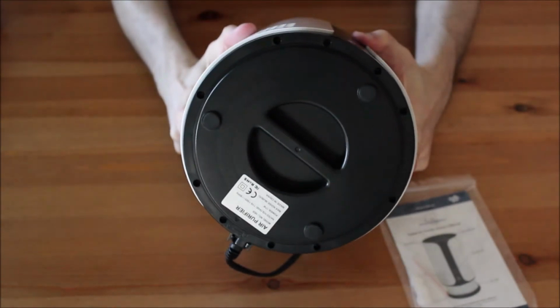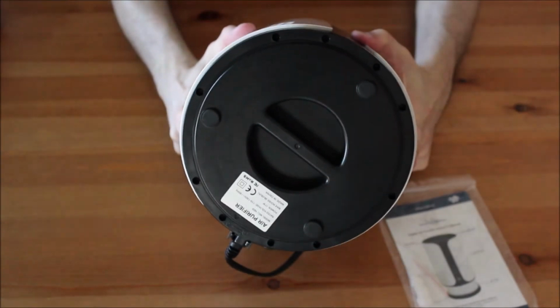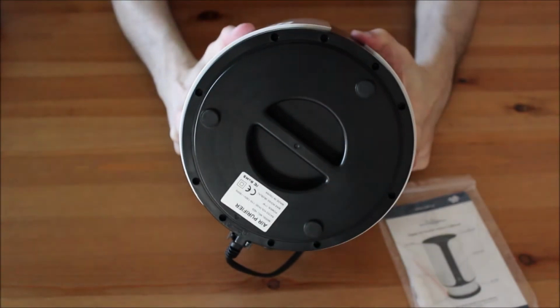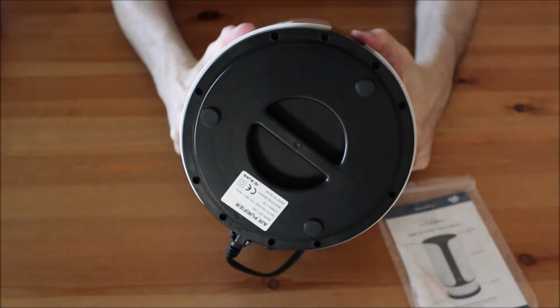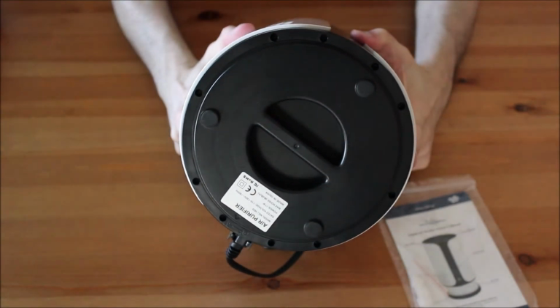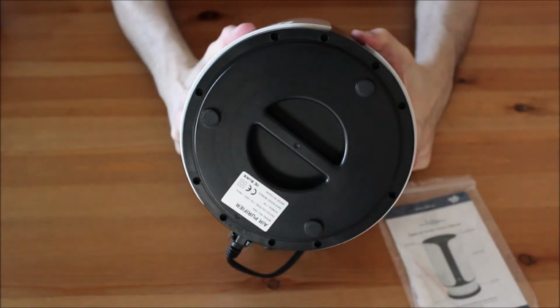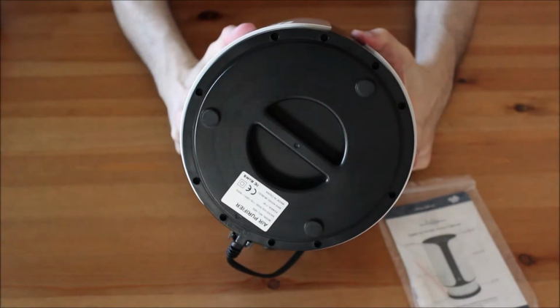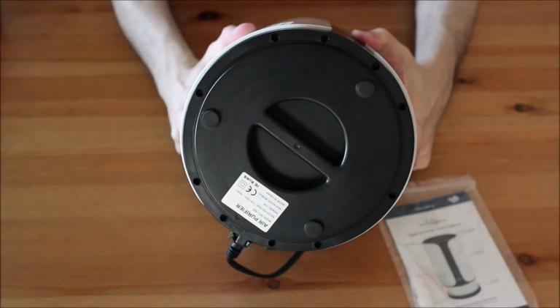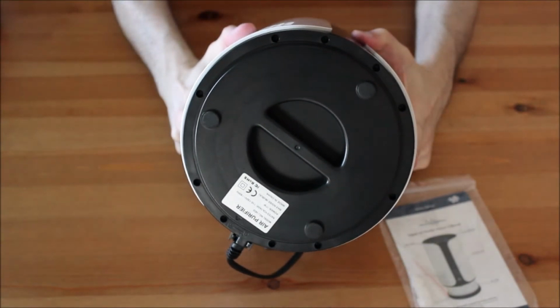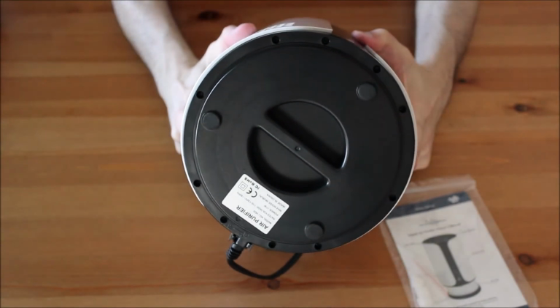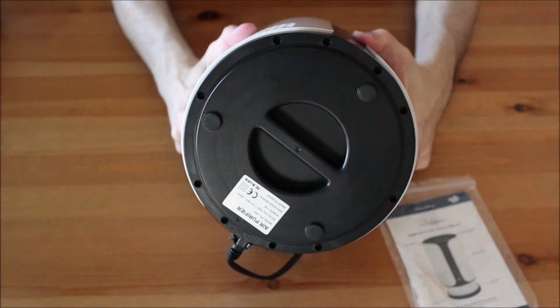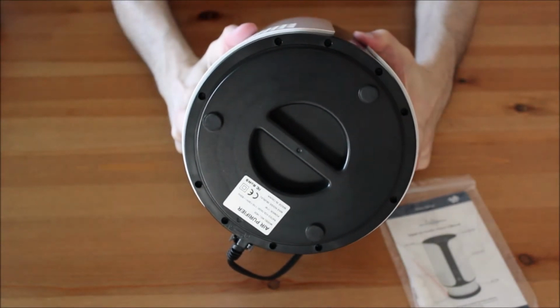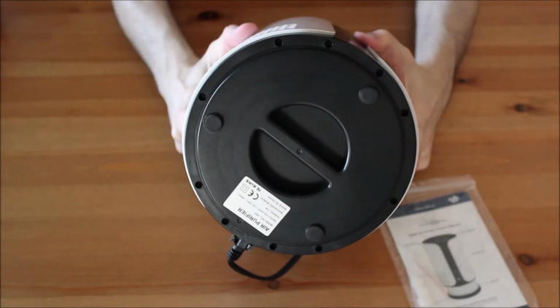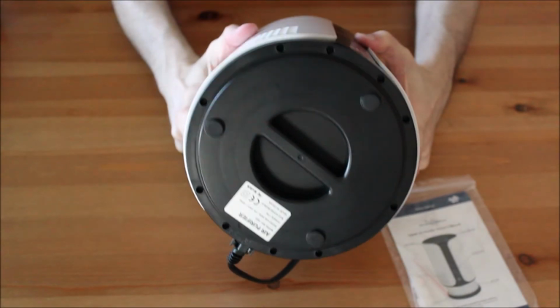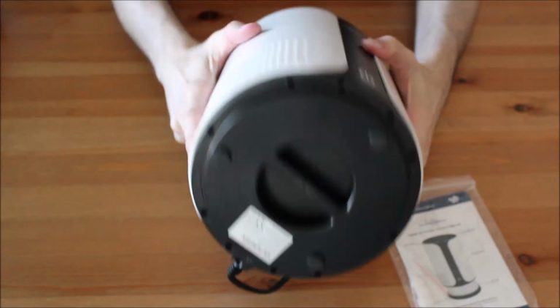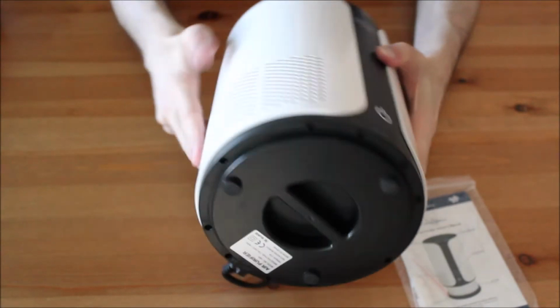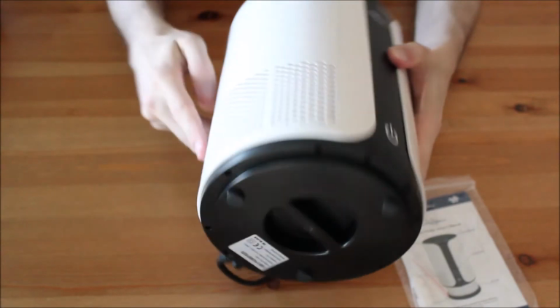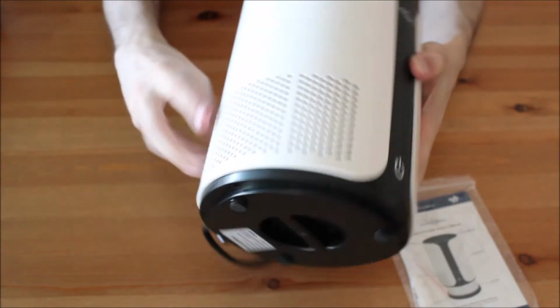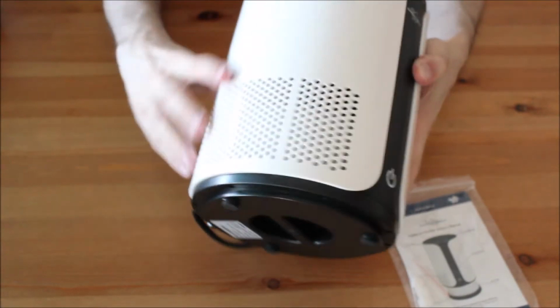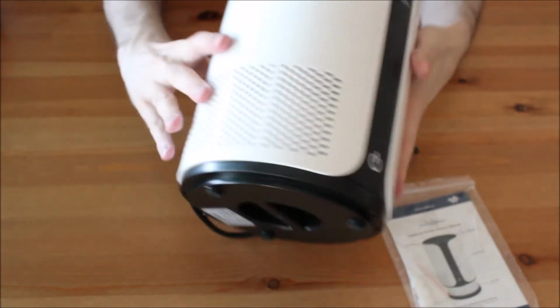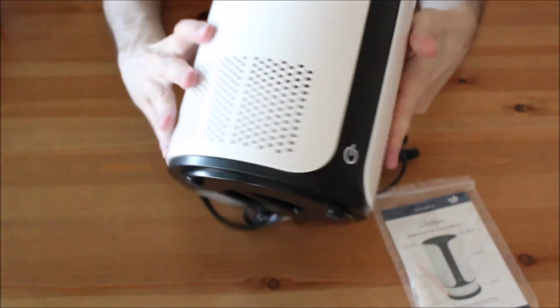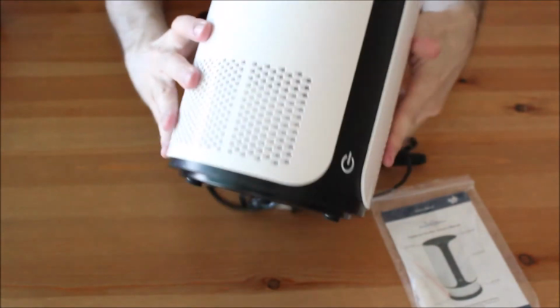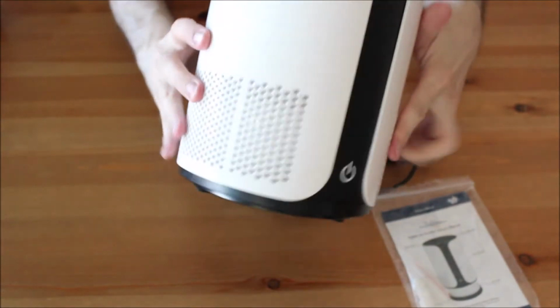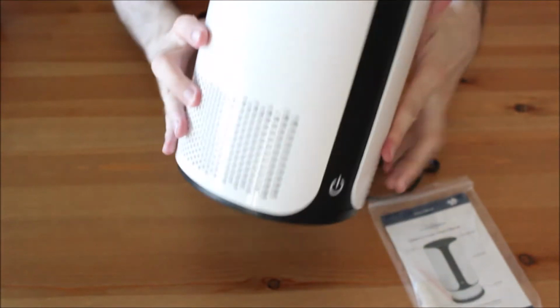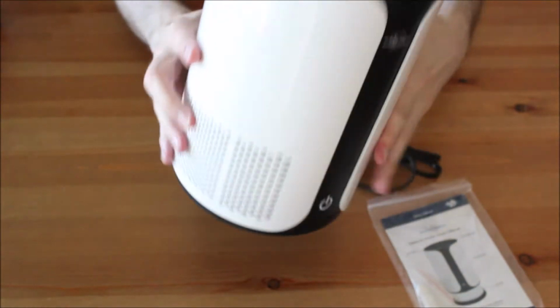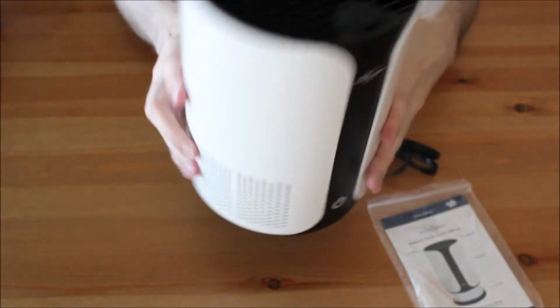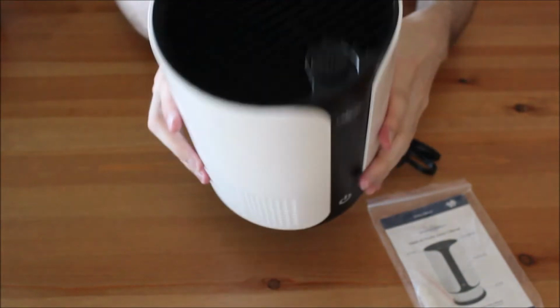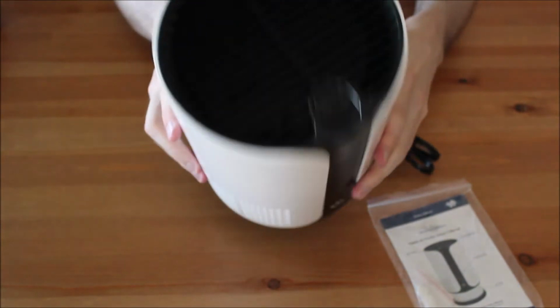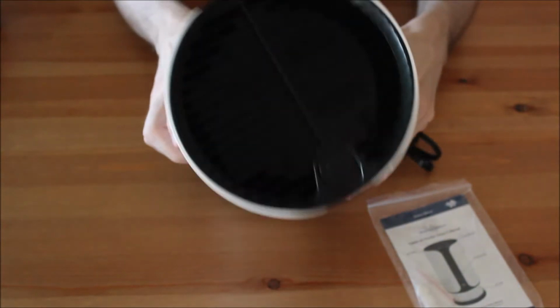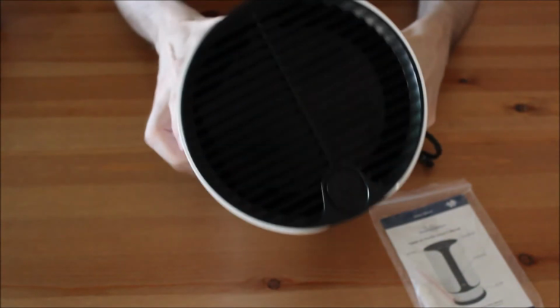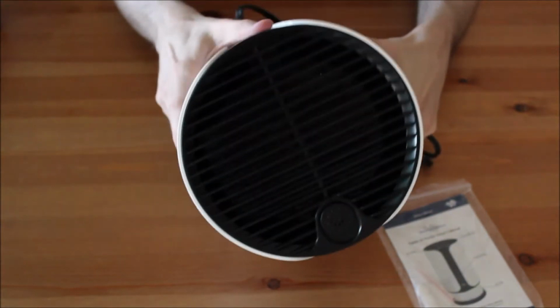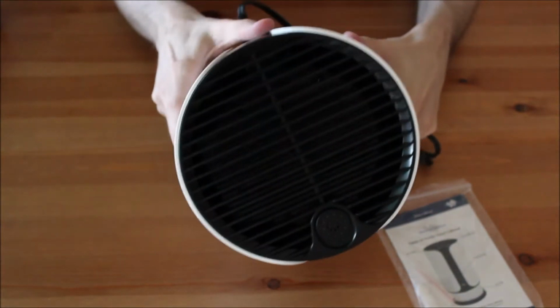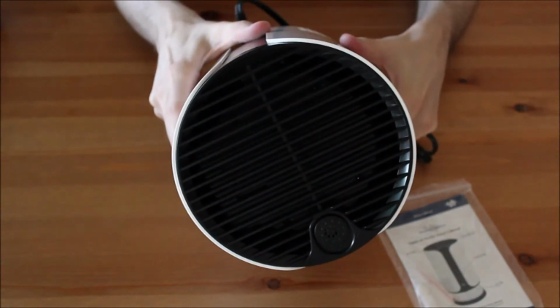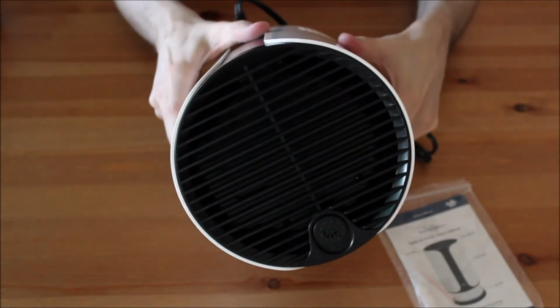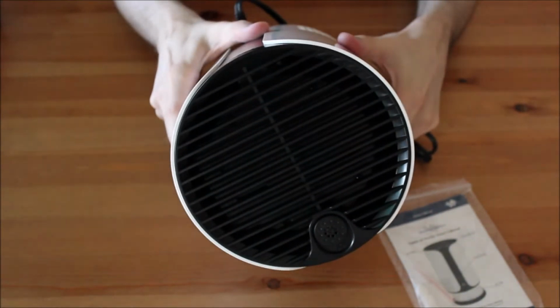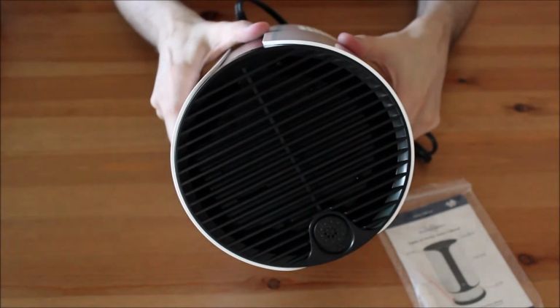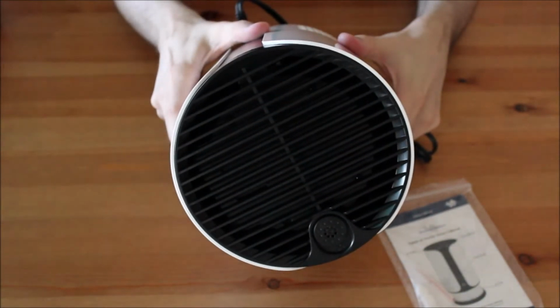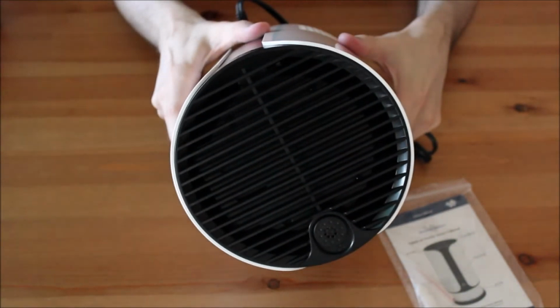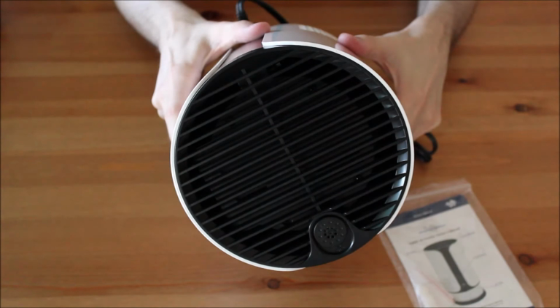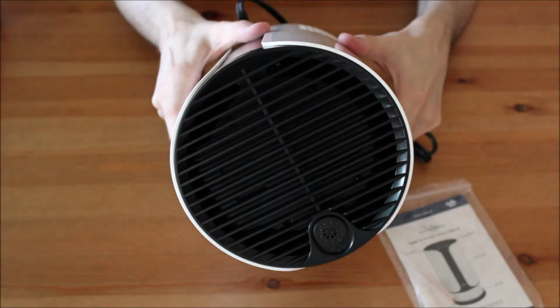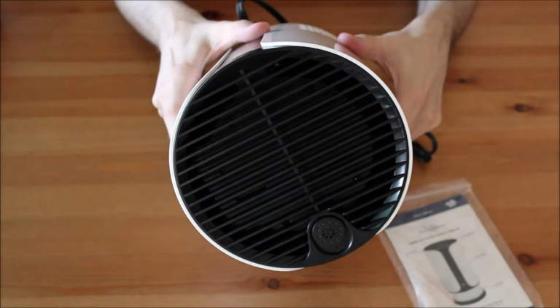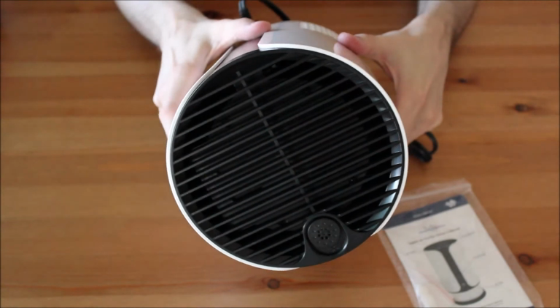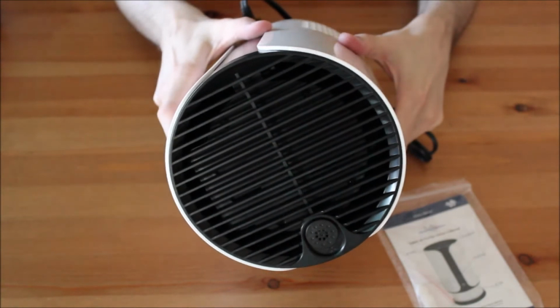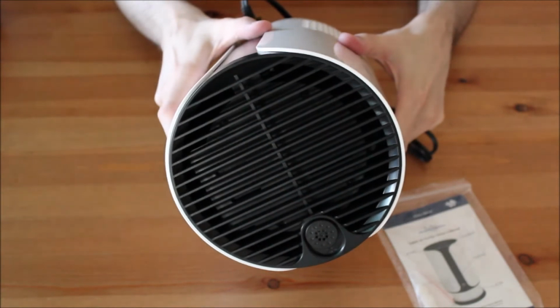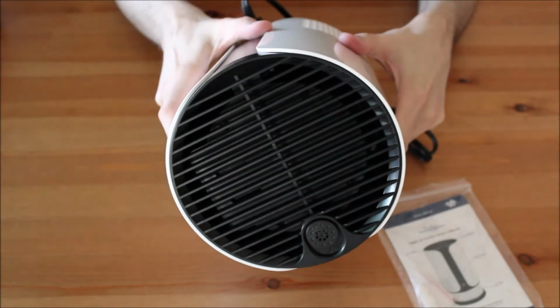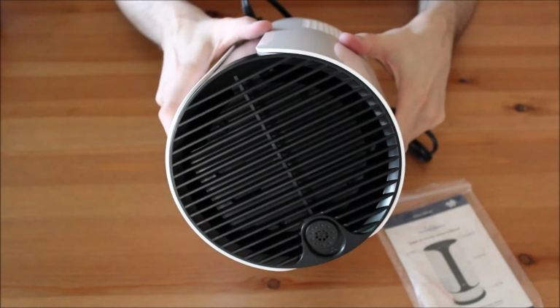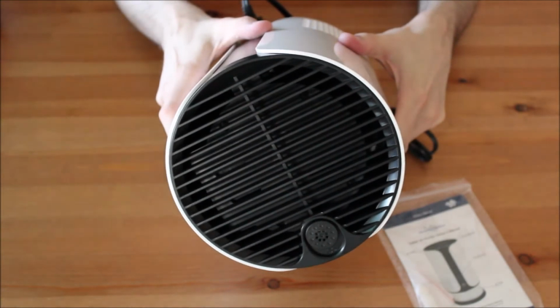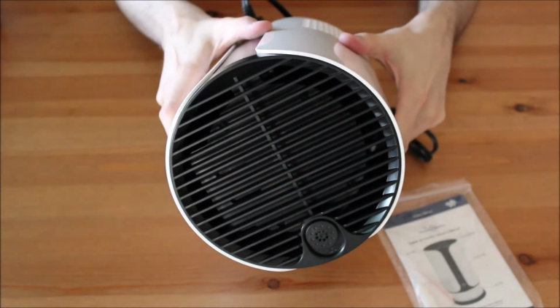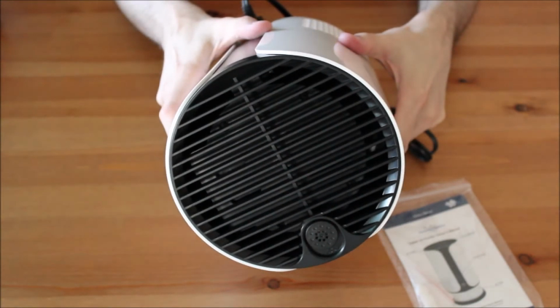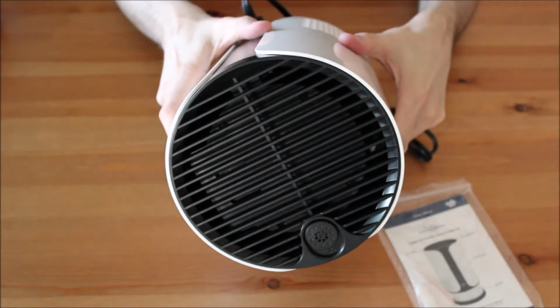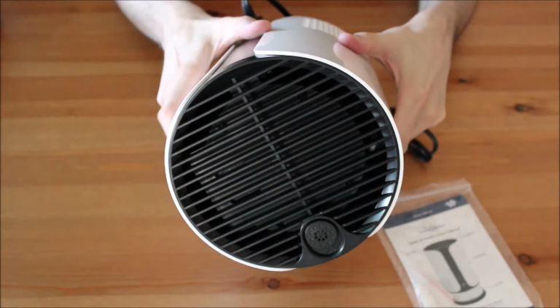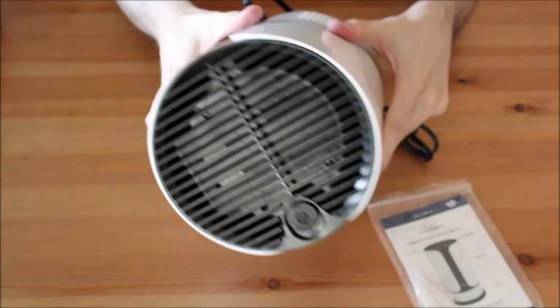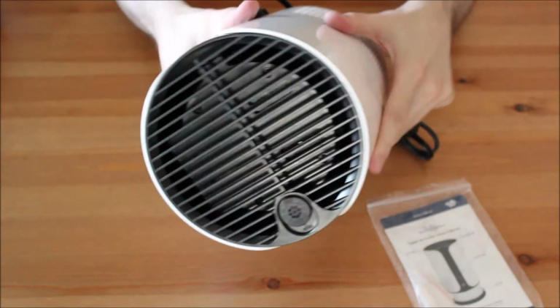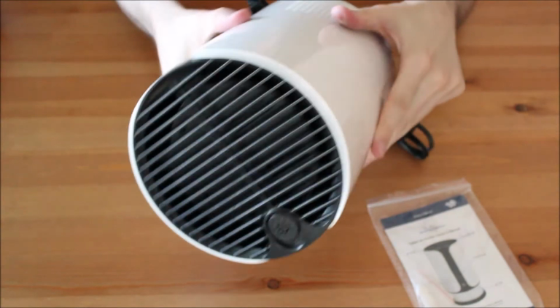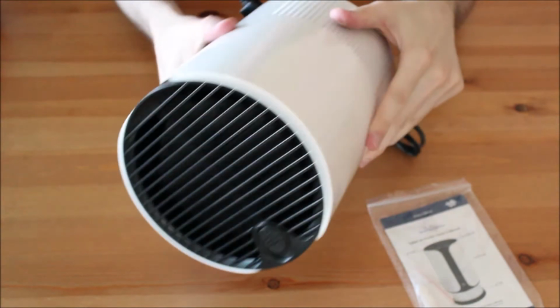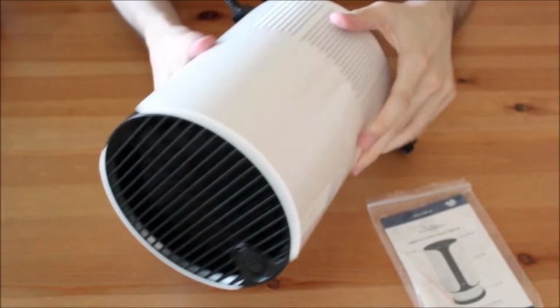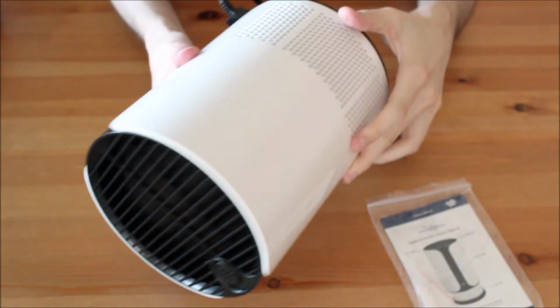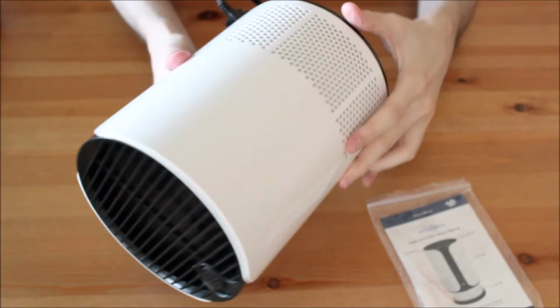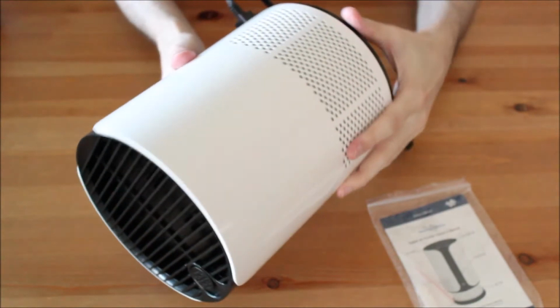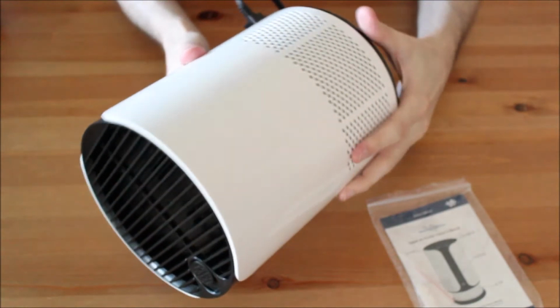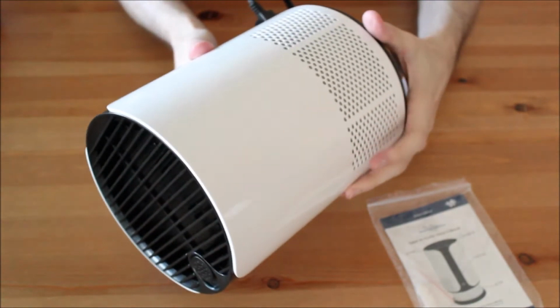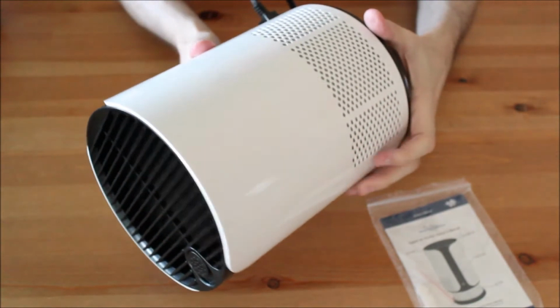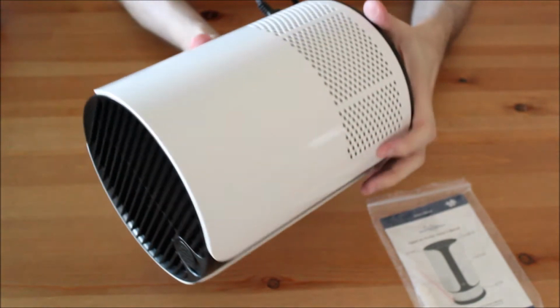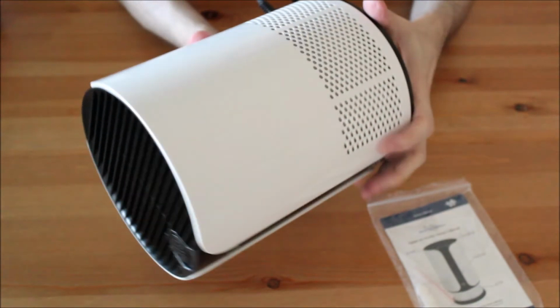My first impression is very positive. It seems like this is a good quality product and it doesn't look too bad.